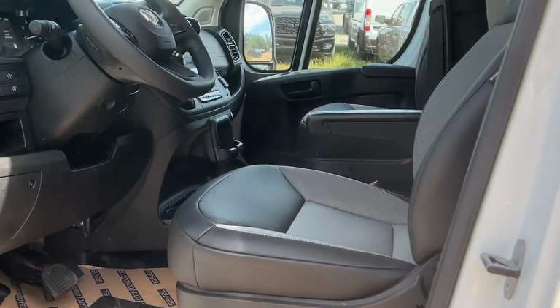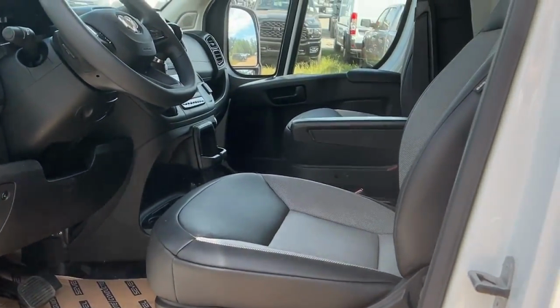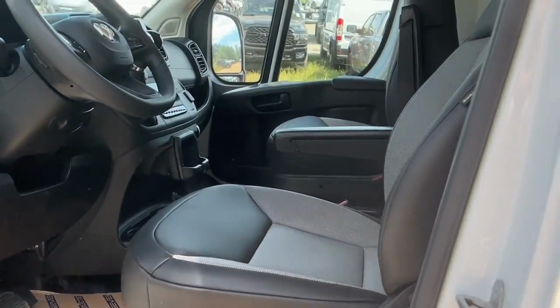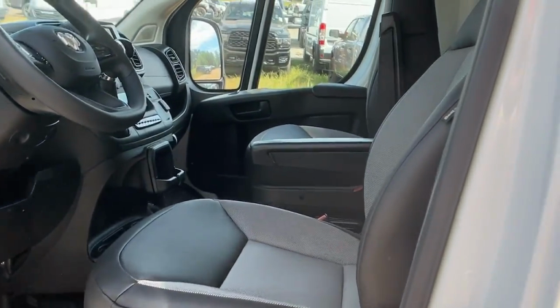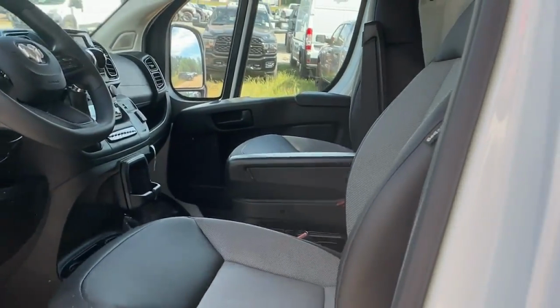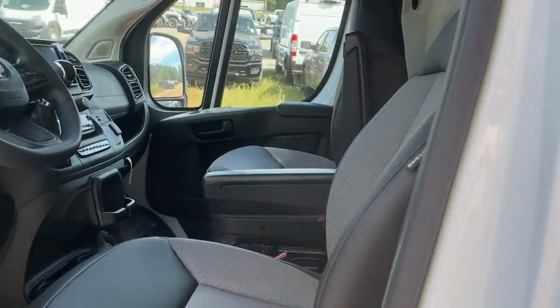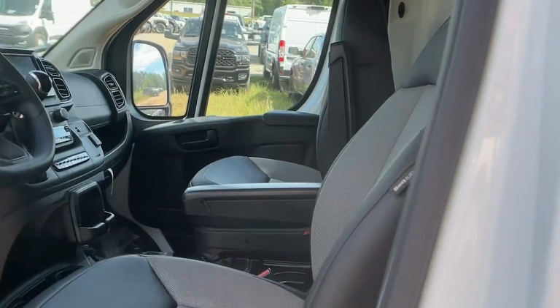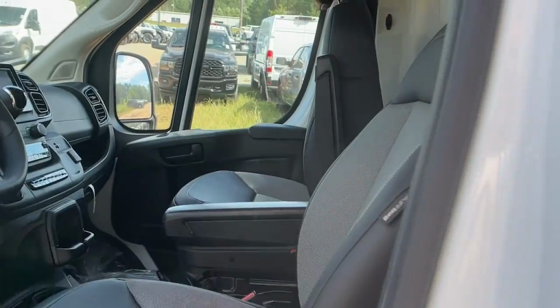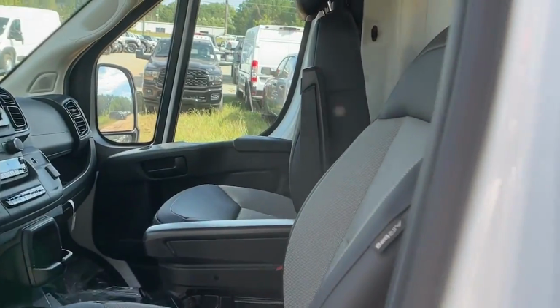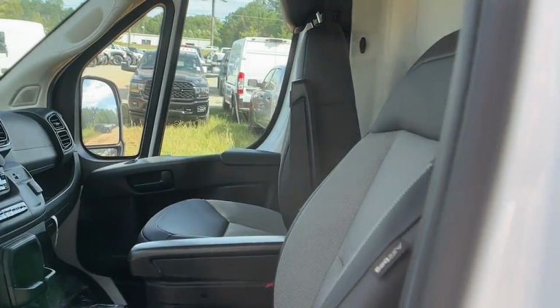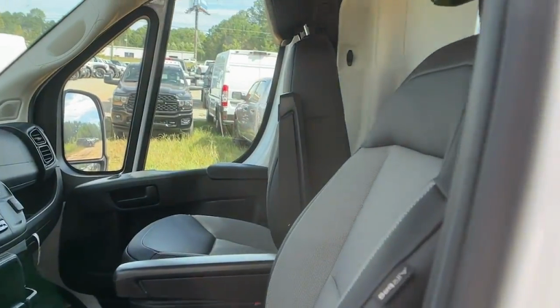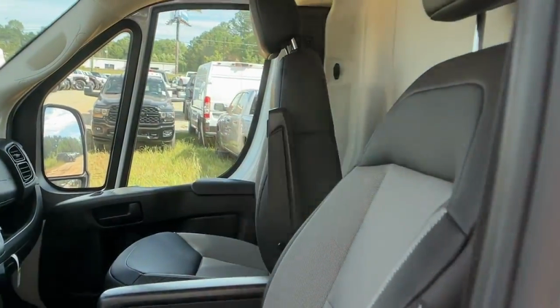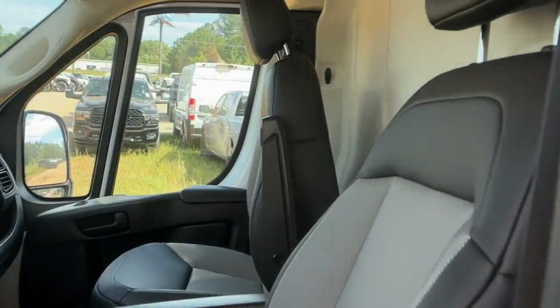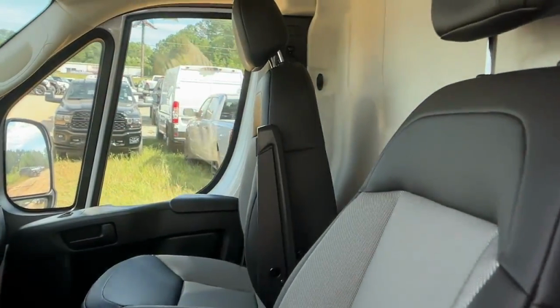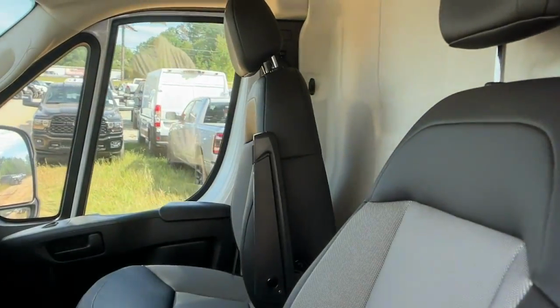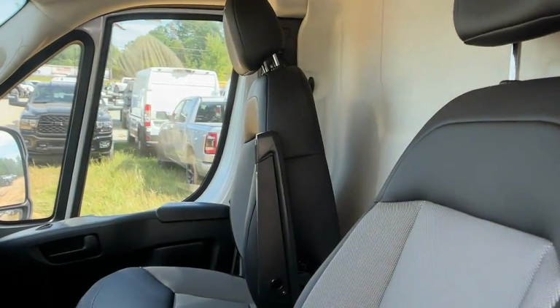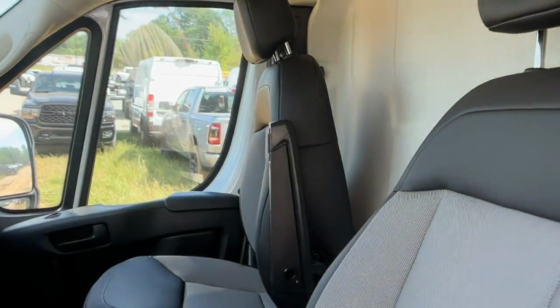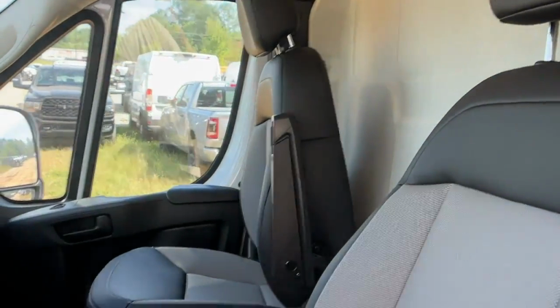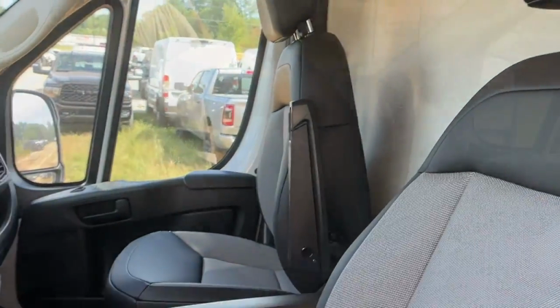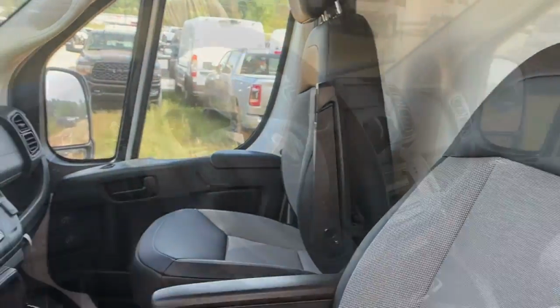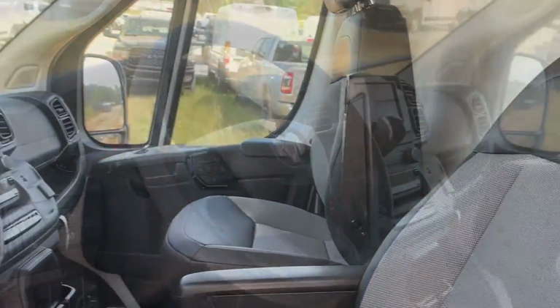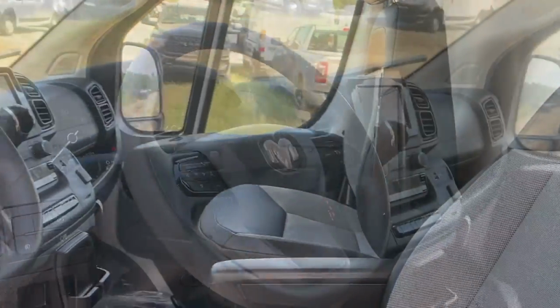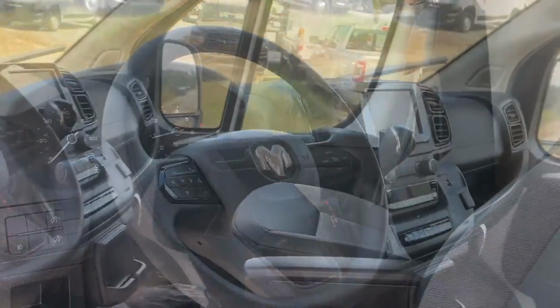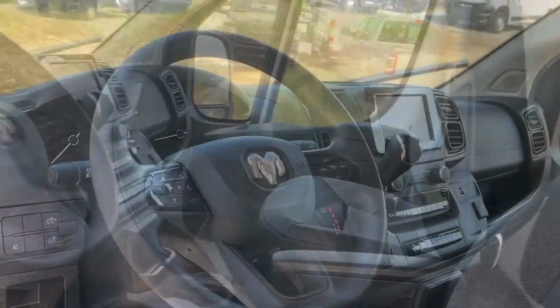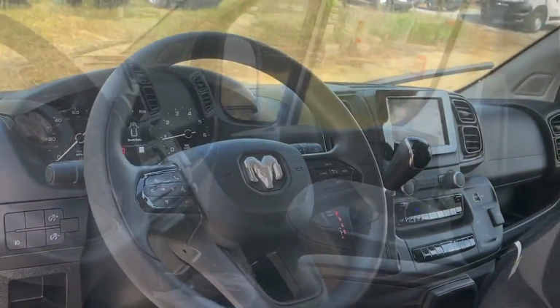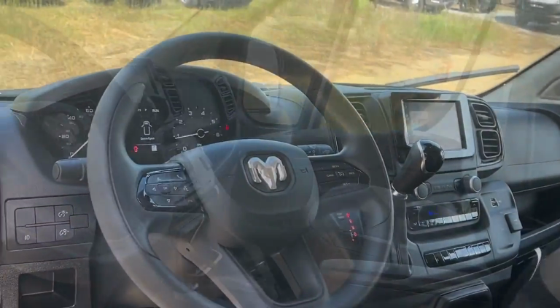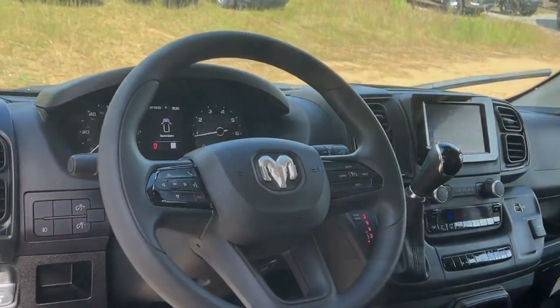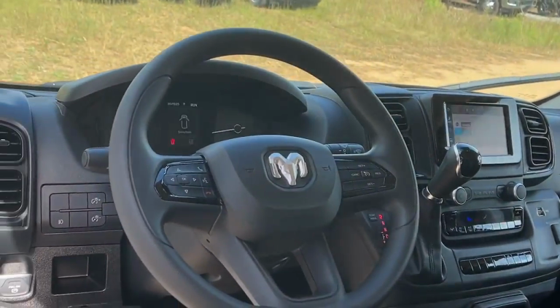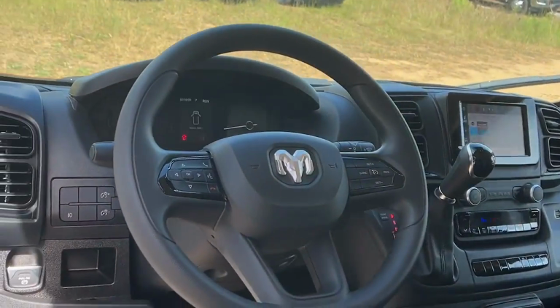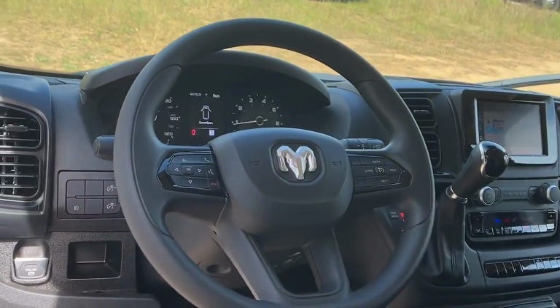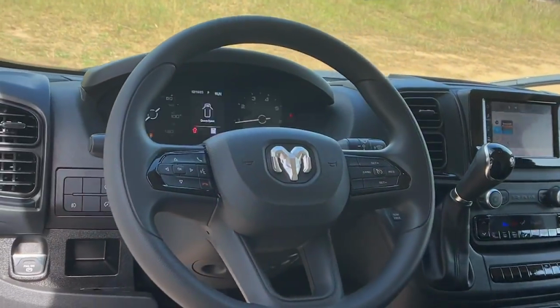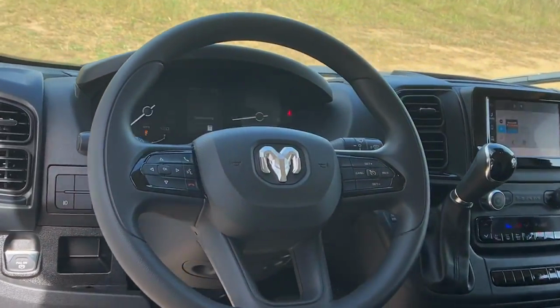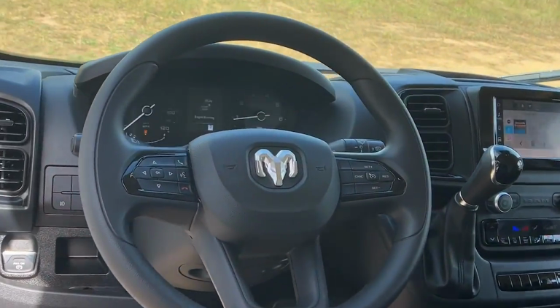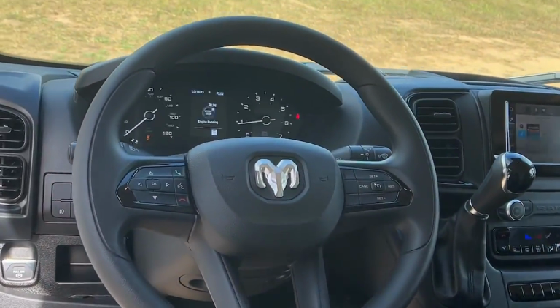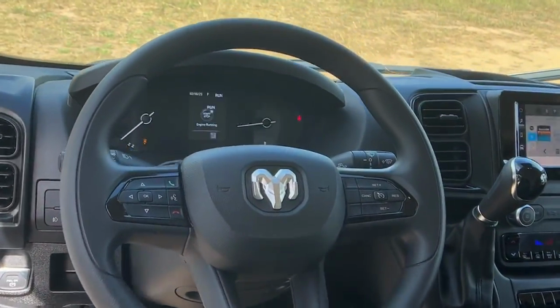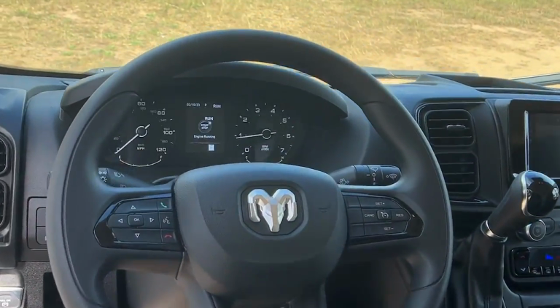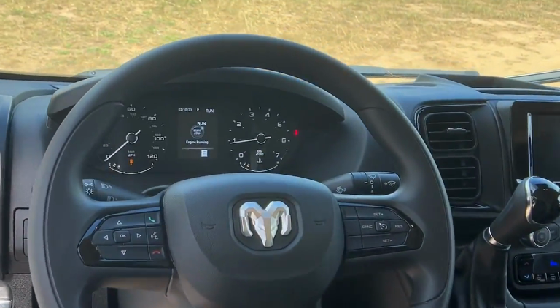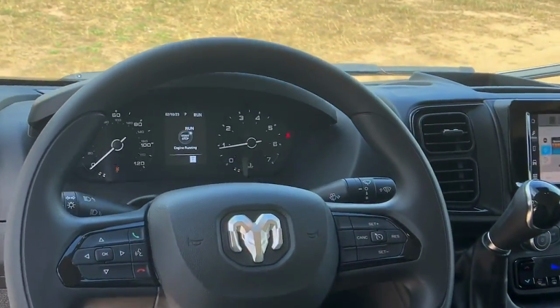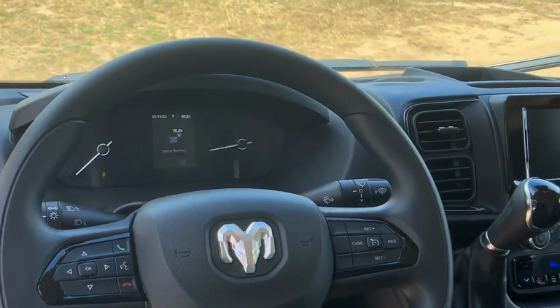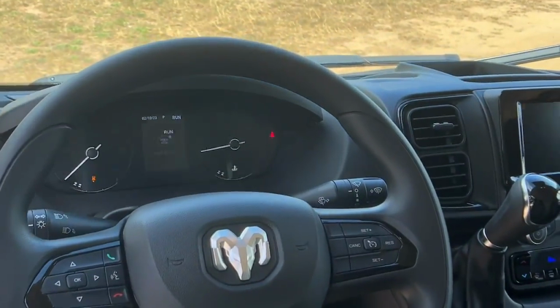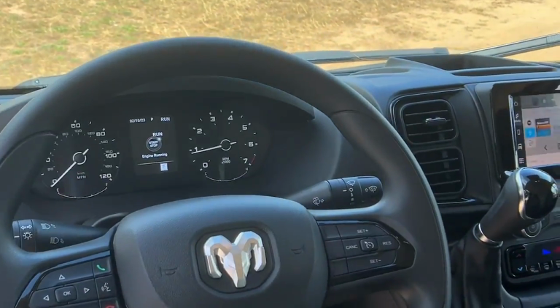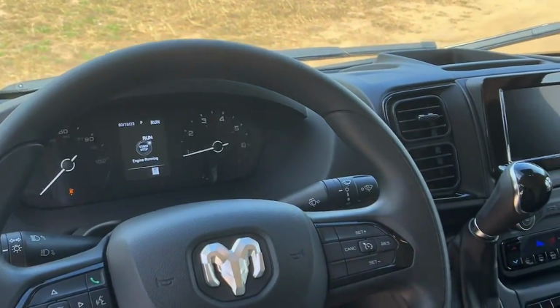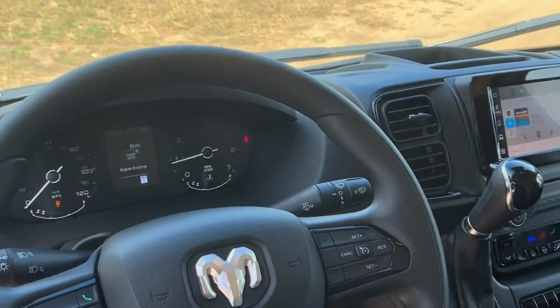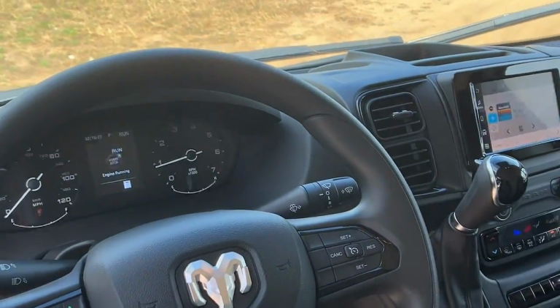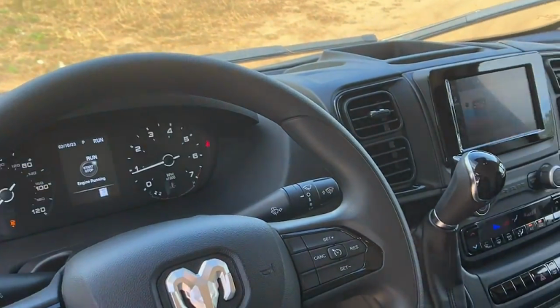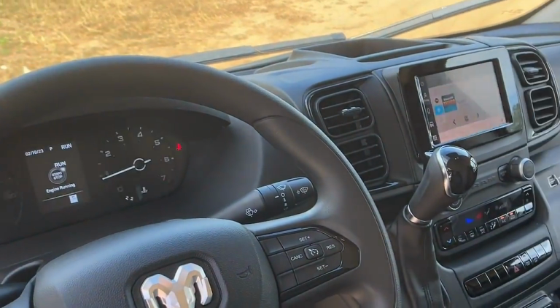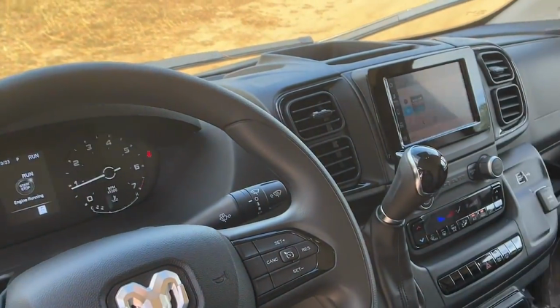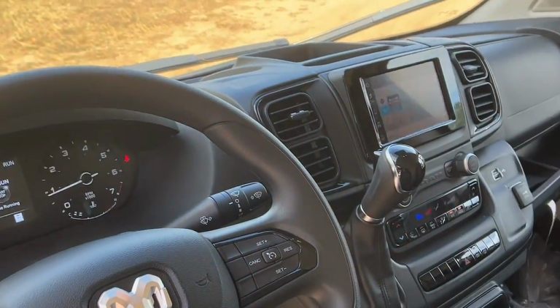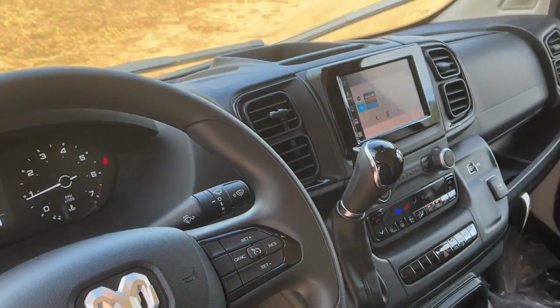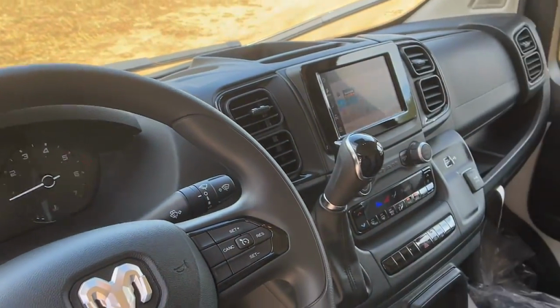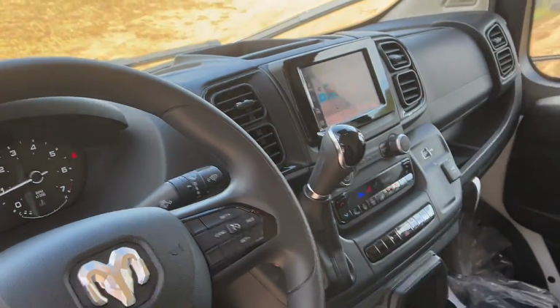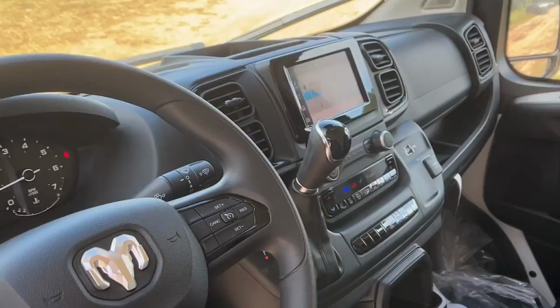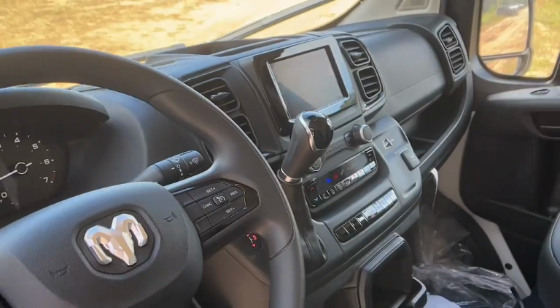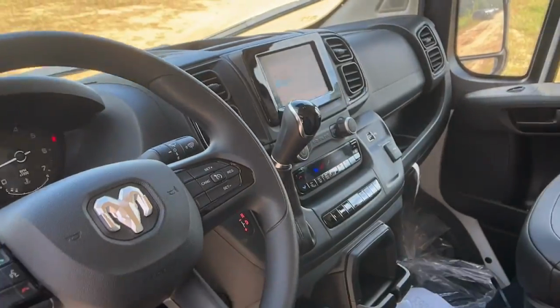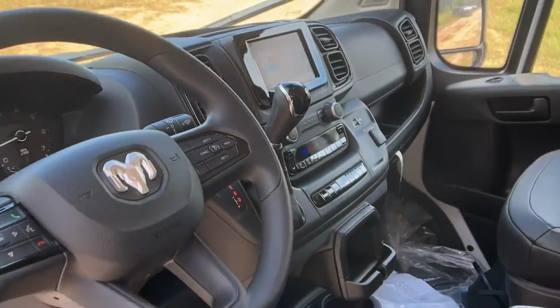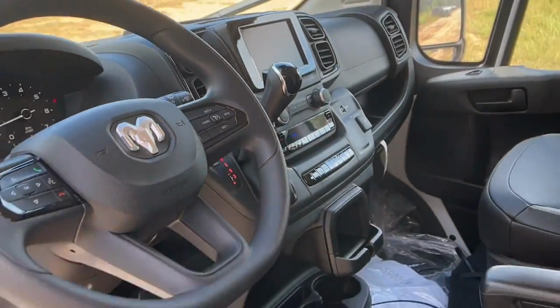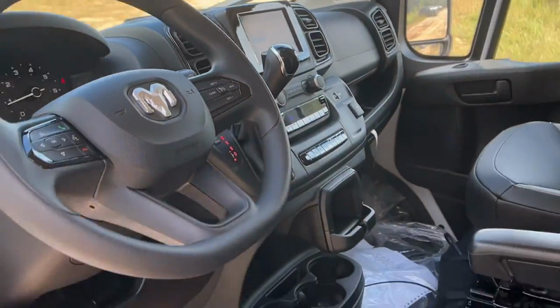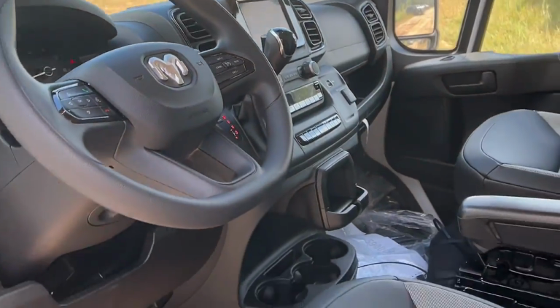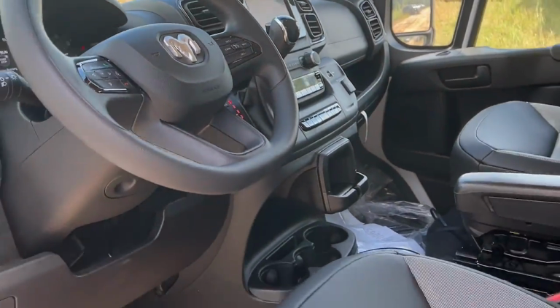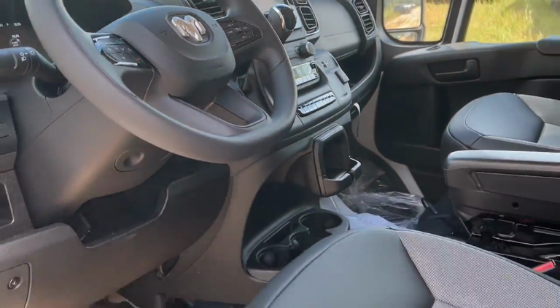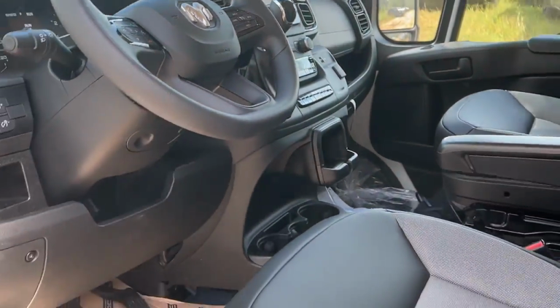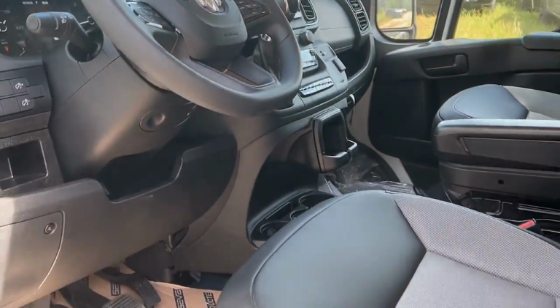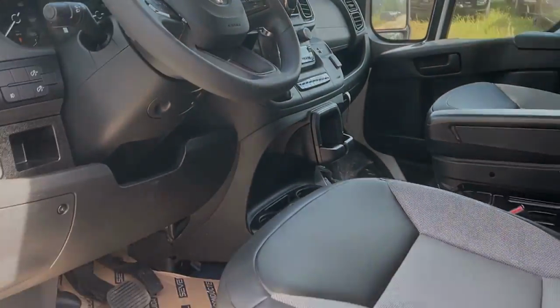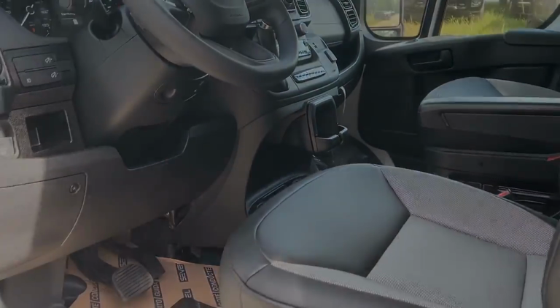Highly capable yet seriously comfortable, that's the Promaster 2500. See for yourself when you take it out for a test drive.